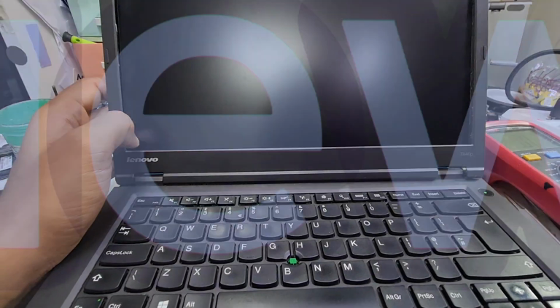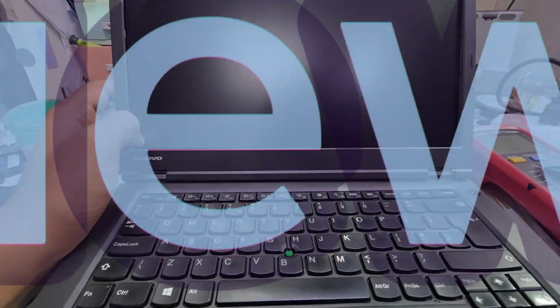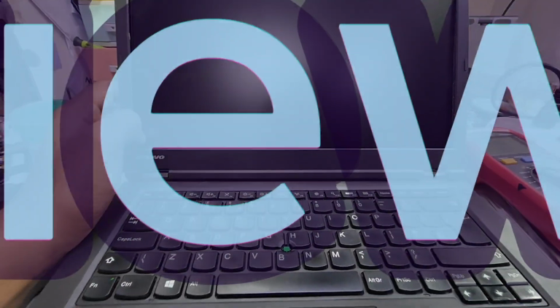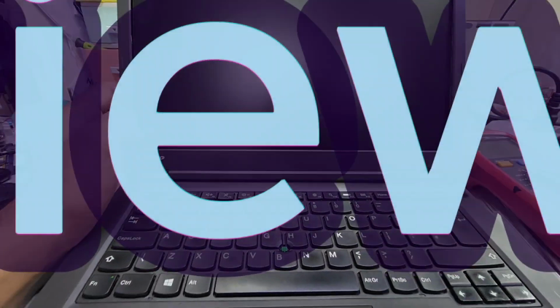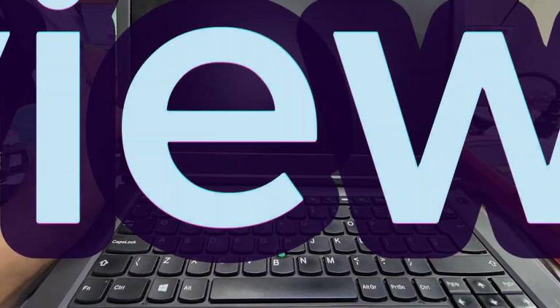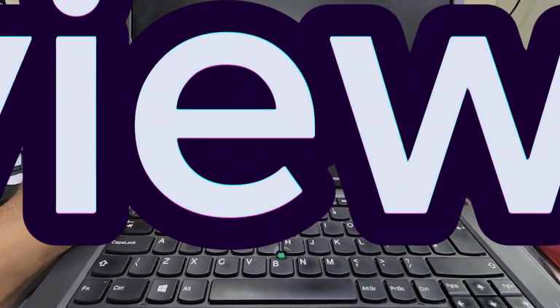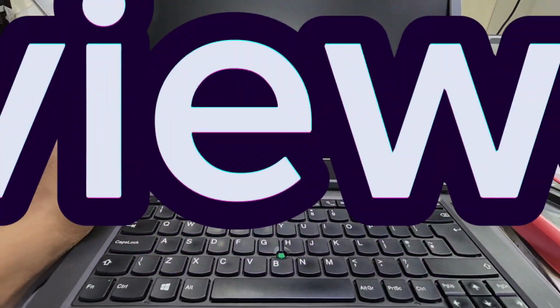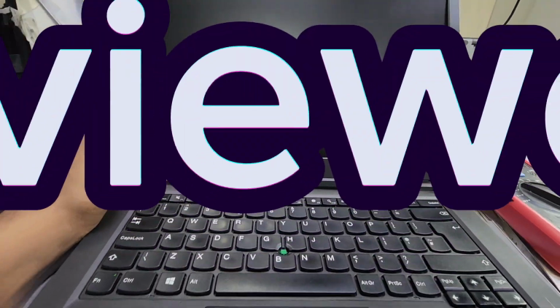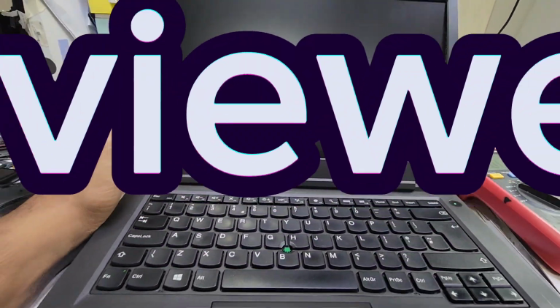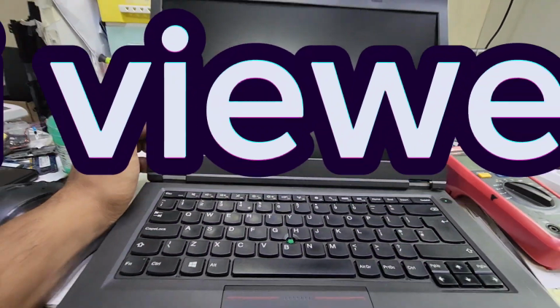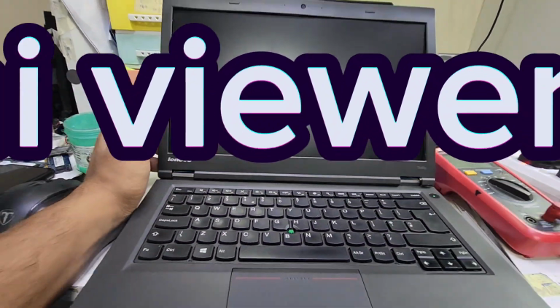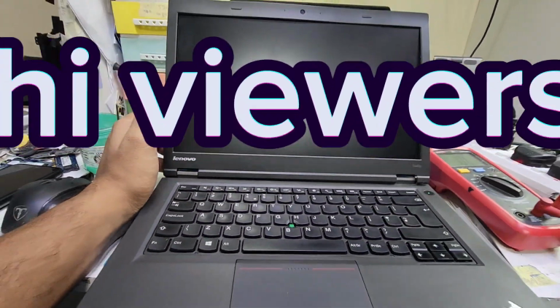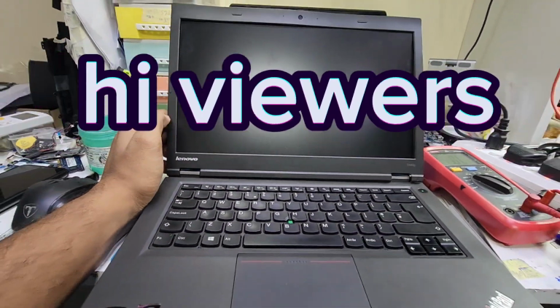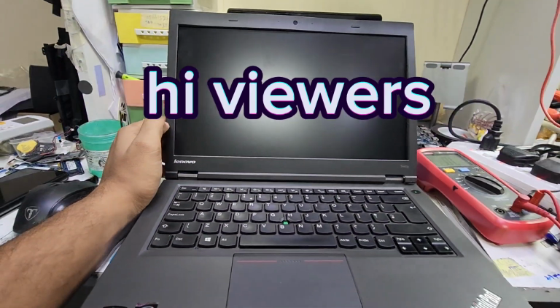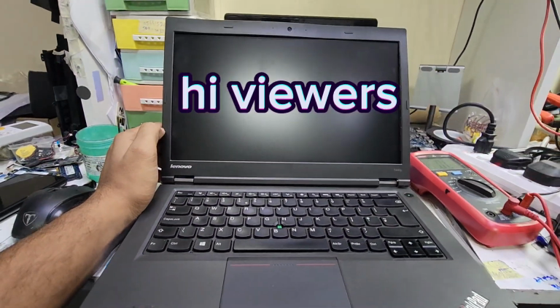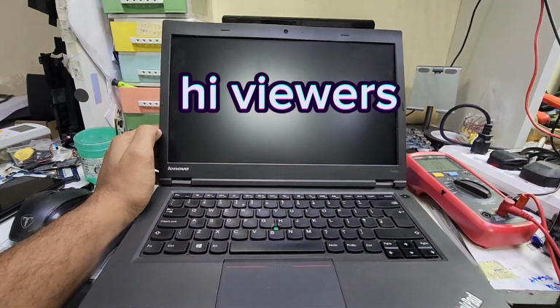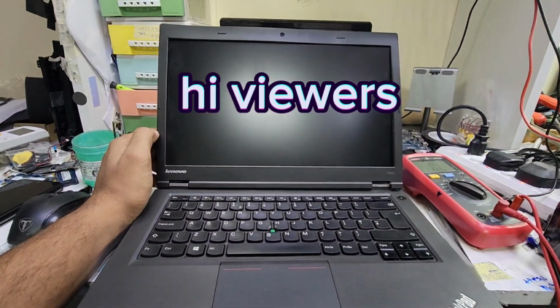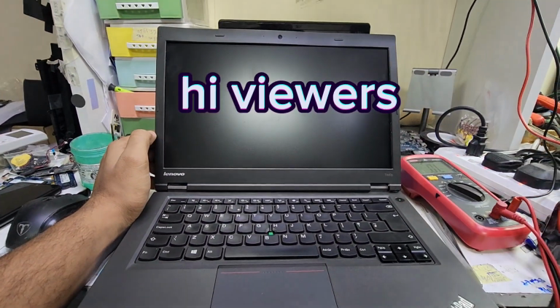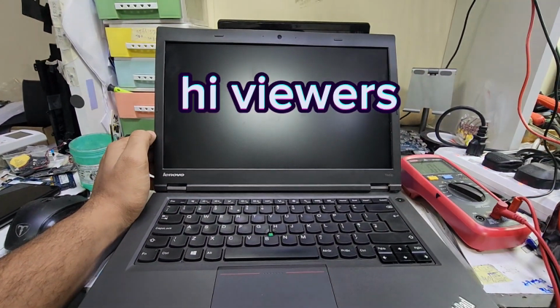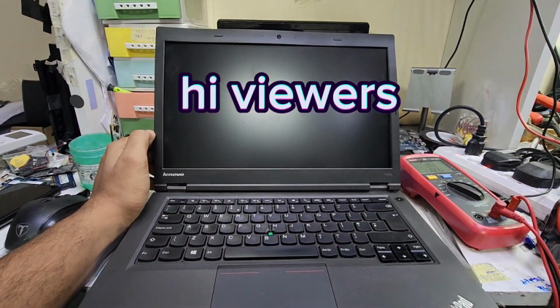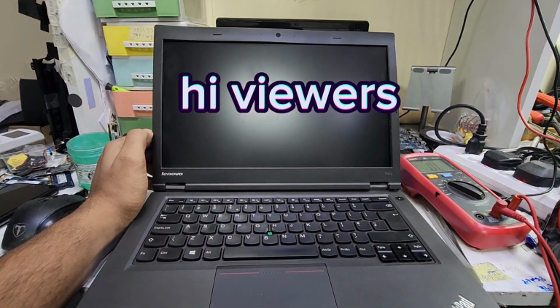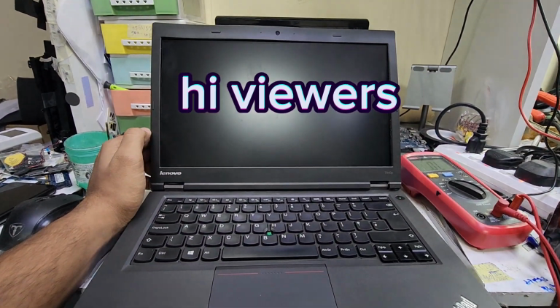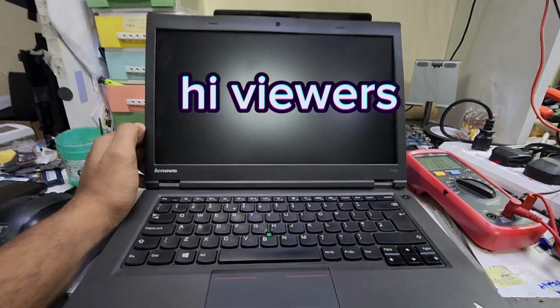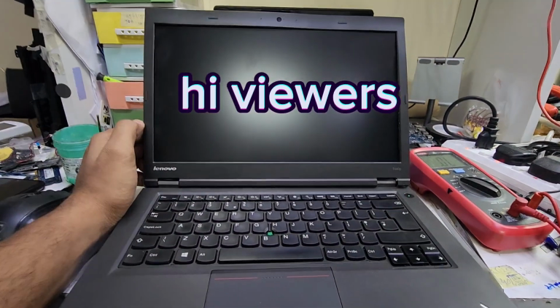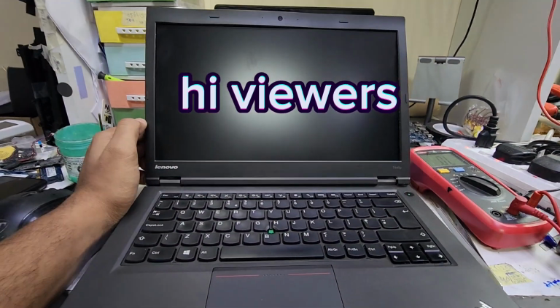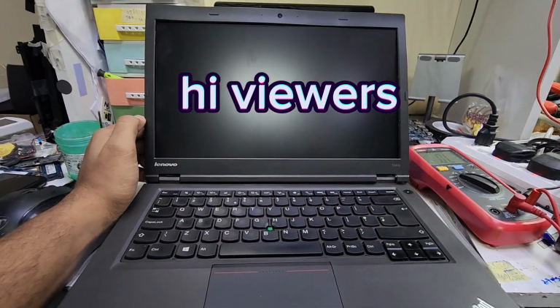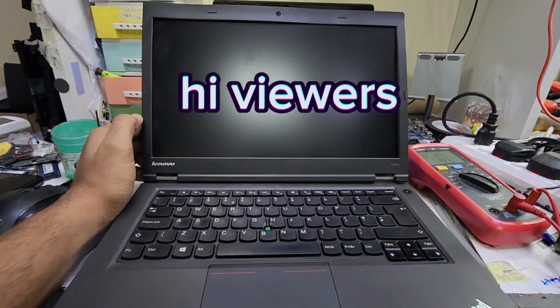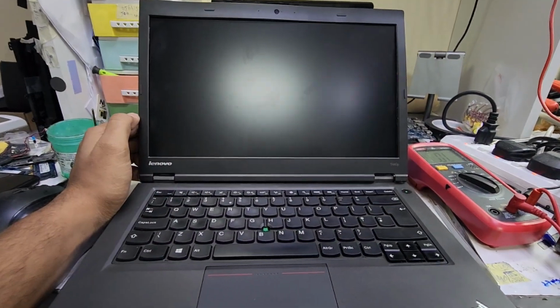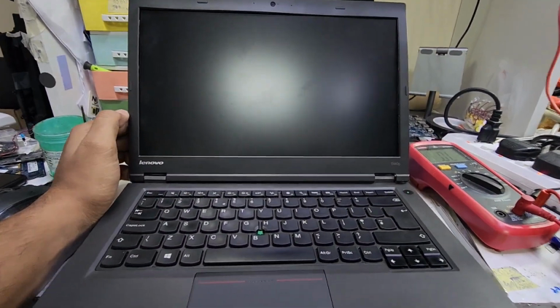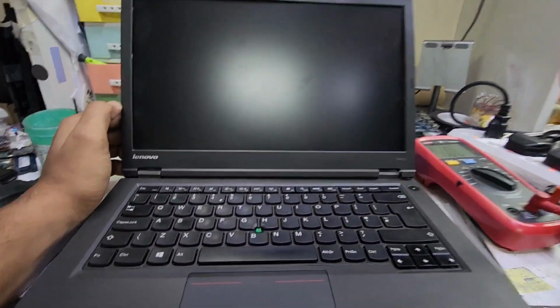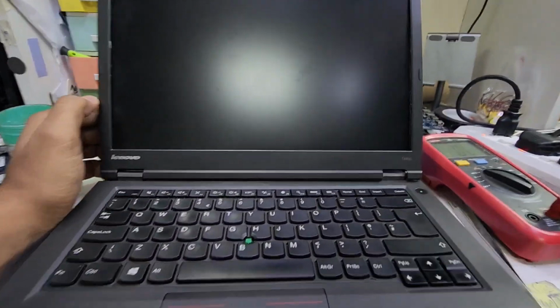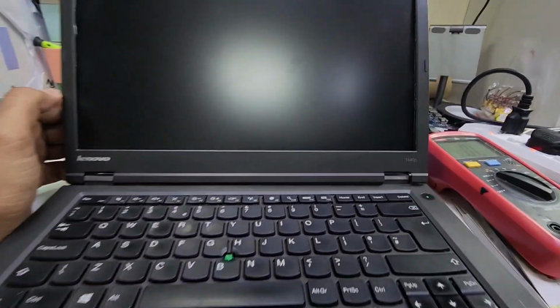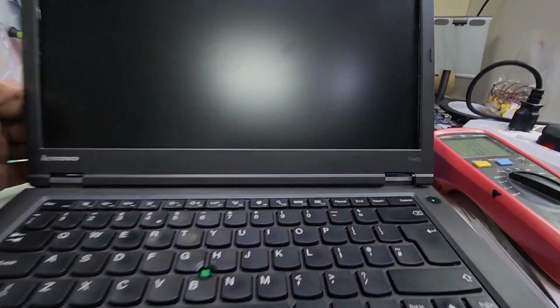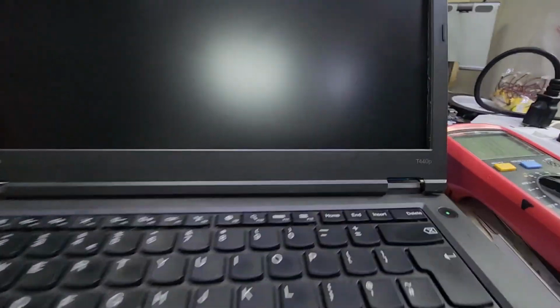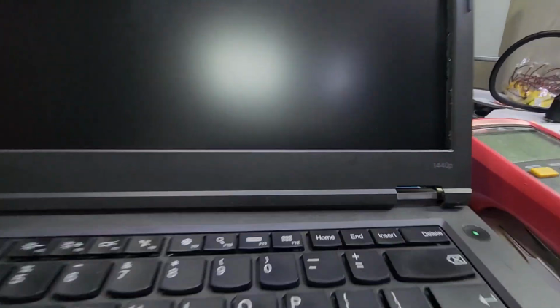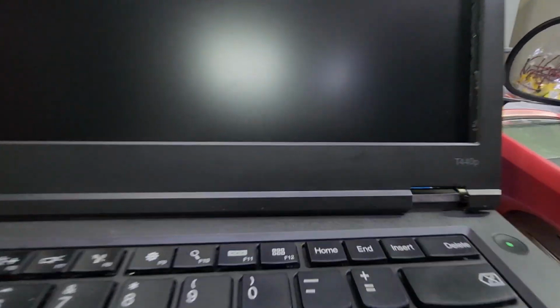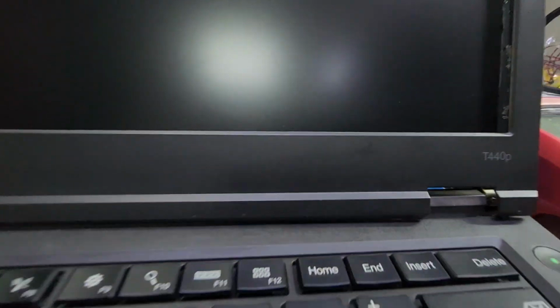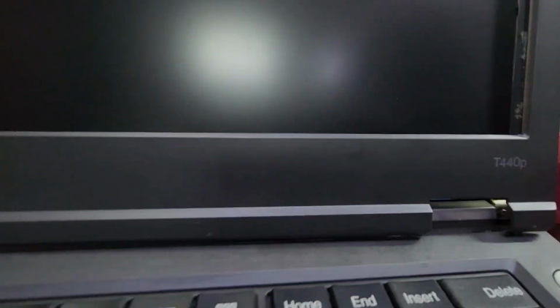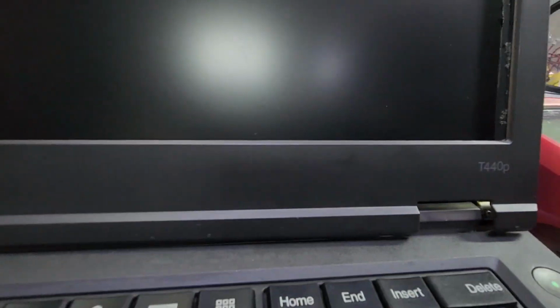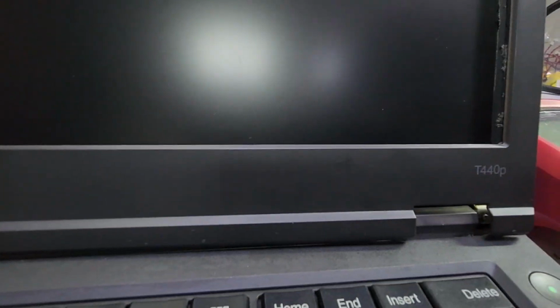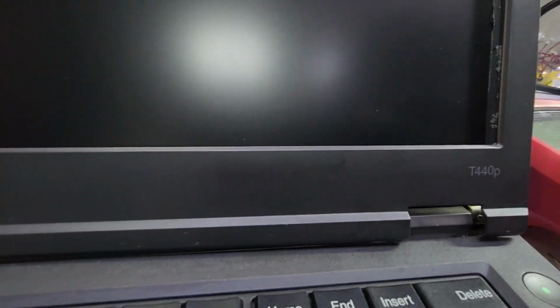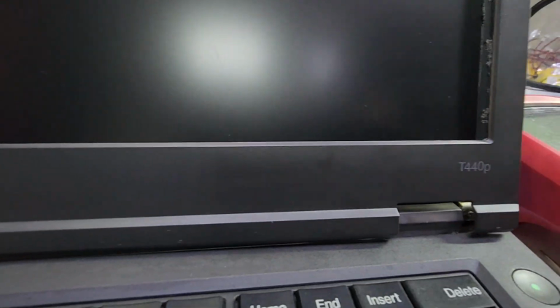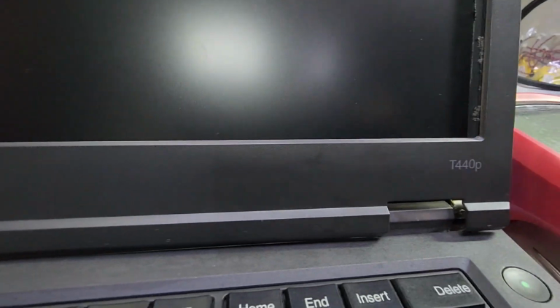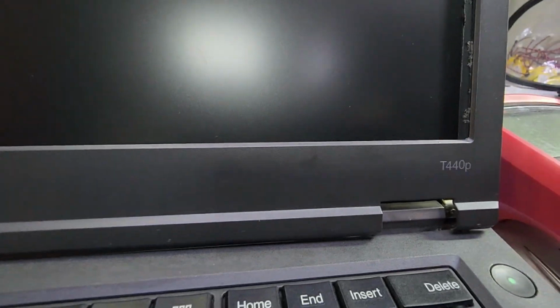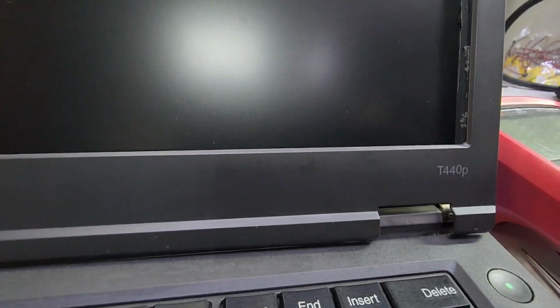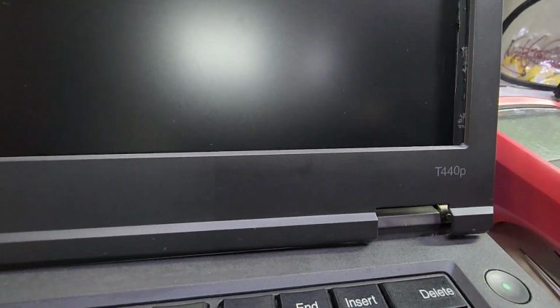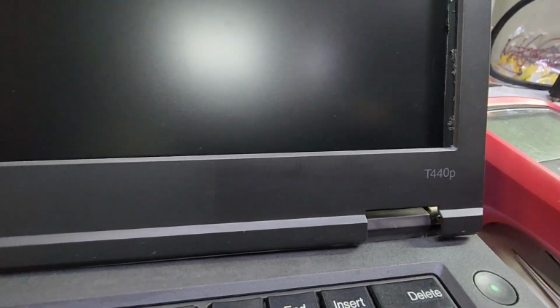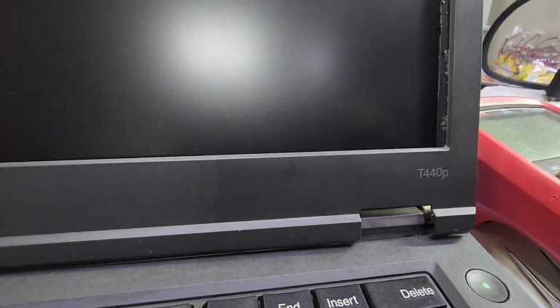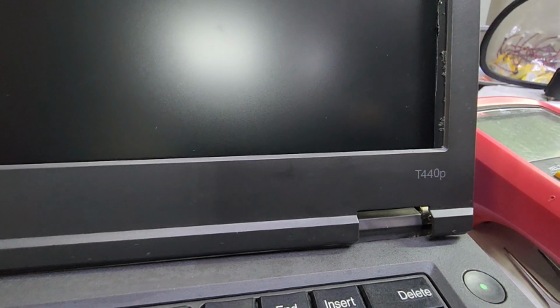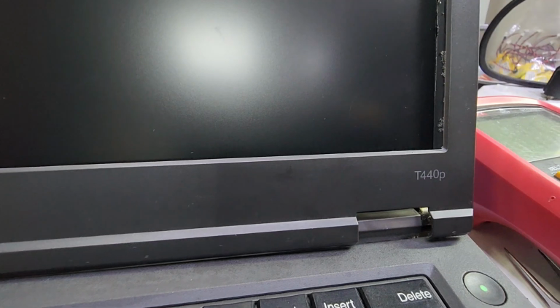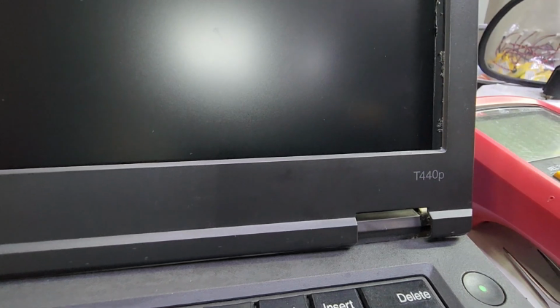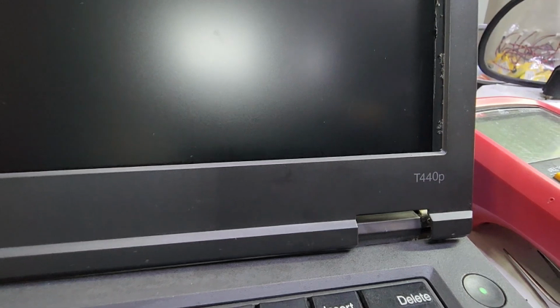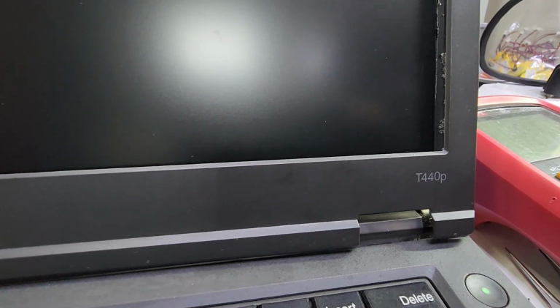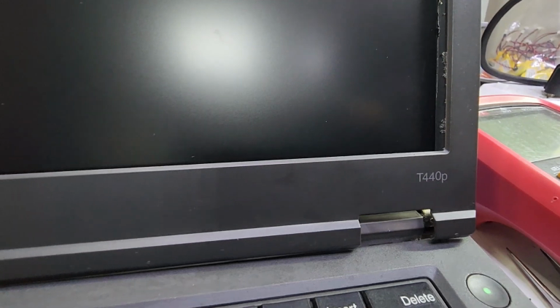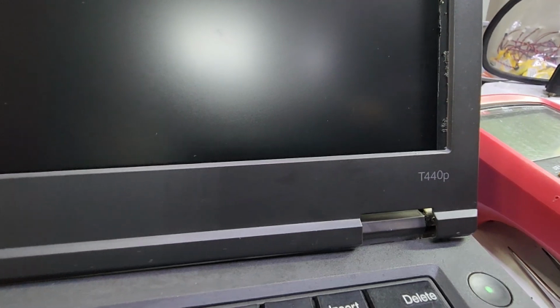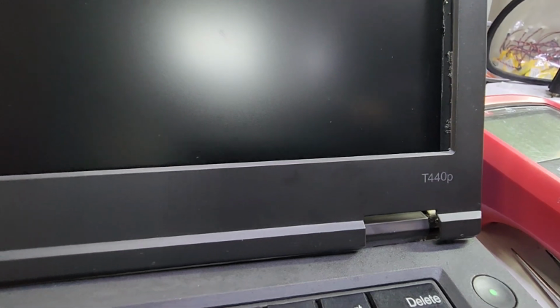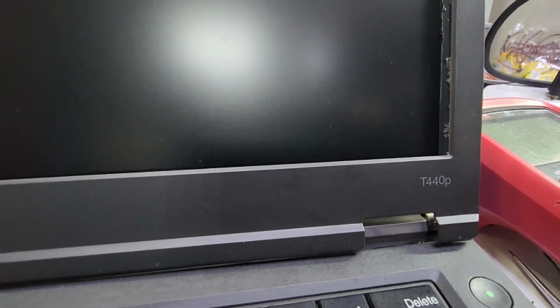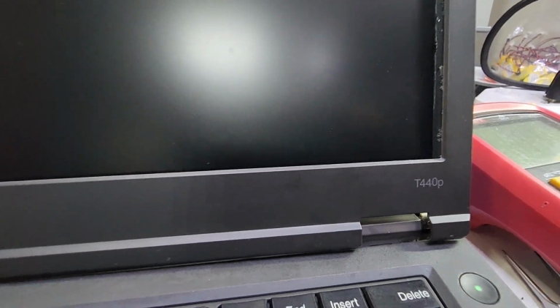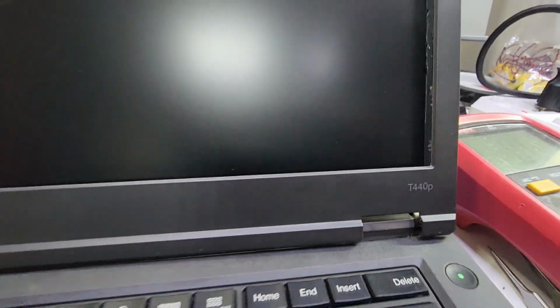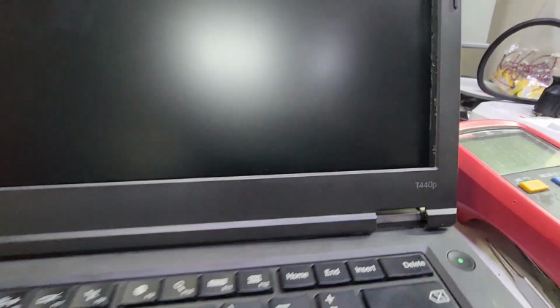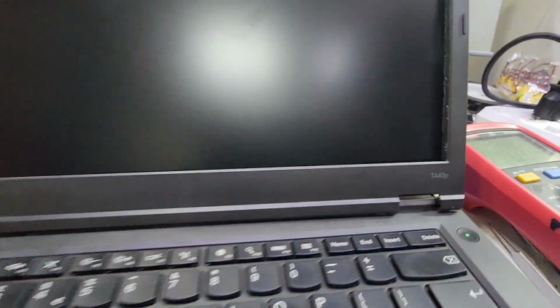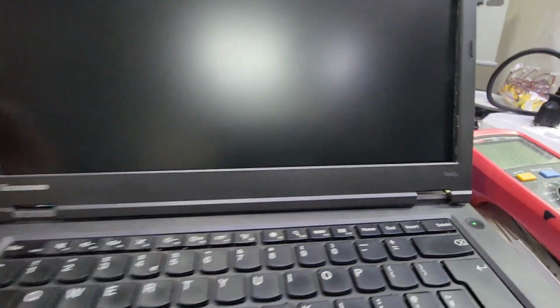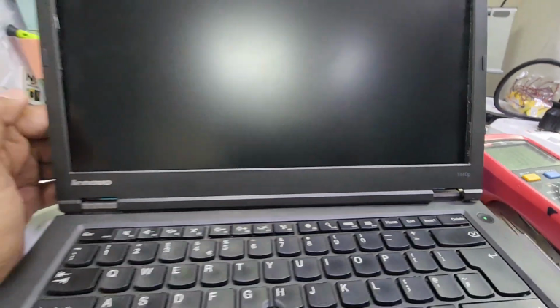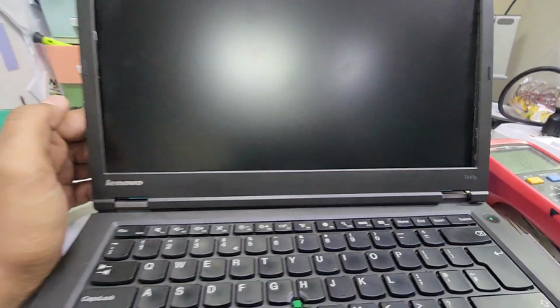Asalaamu alaykum. Welcome back viewers. Today we have this Lenovo laptop — here you can see T440P, the model number.